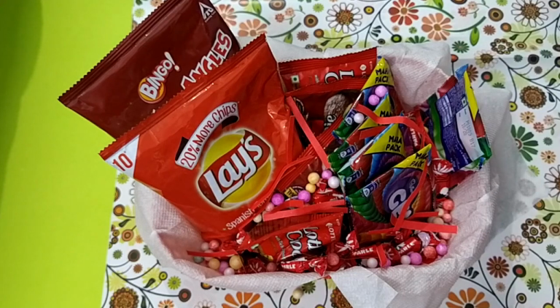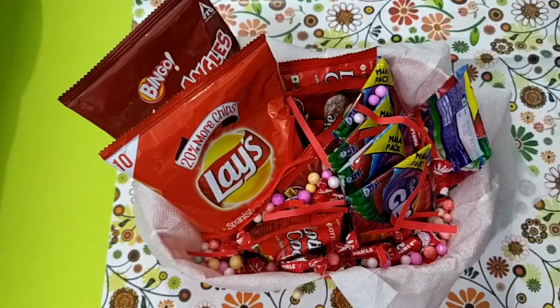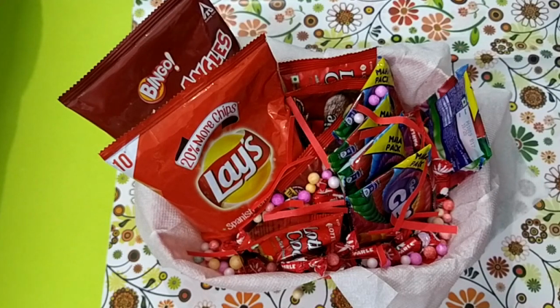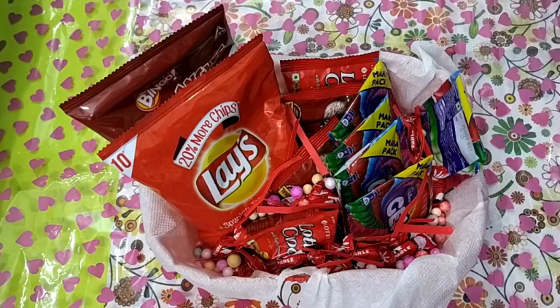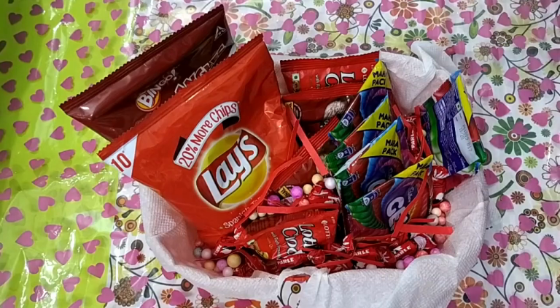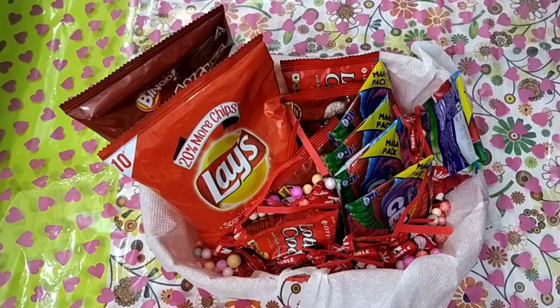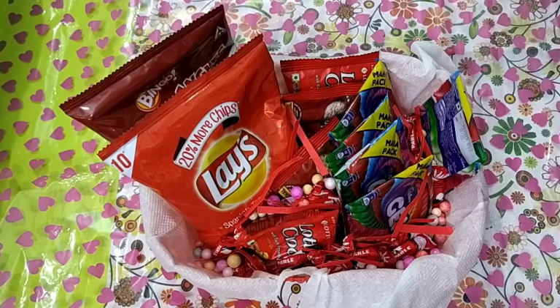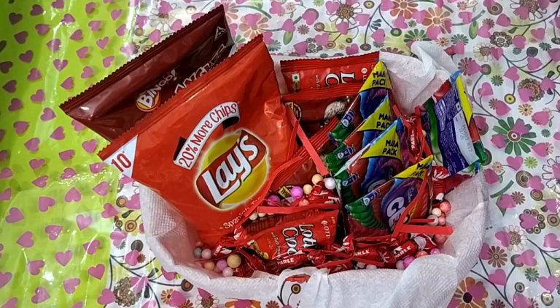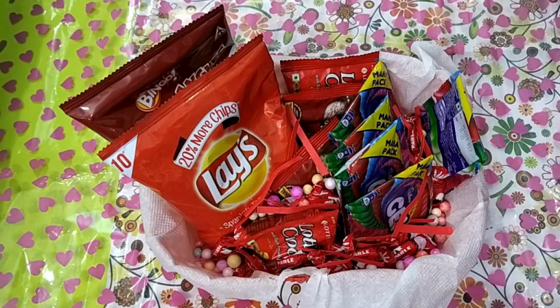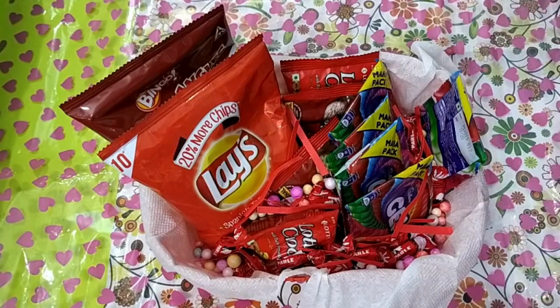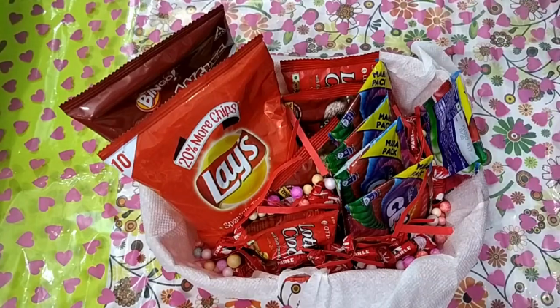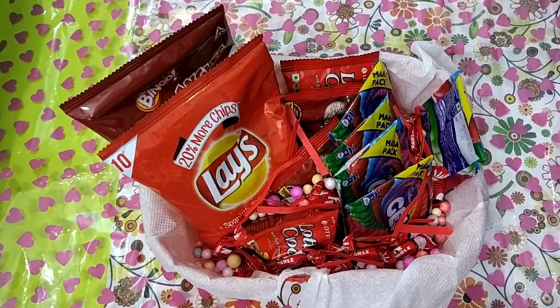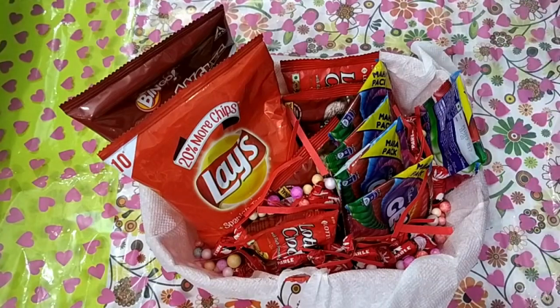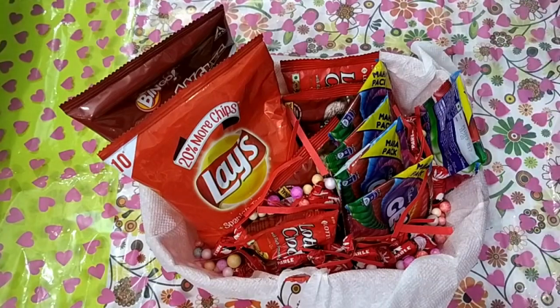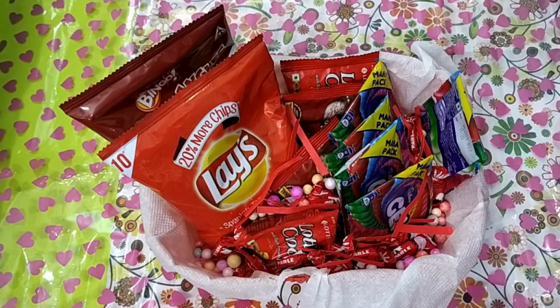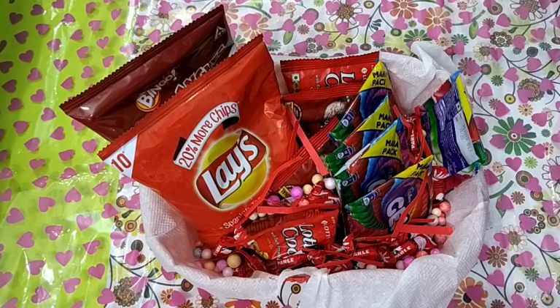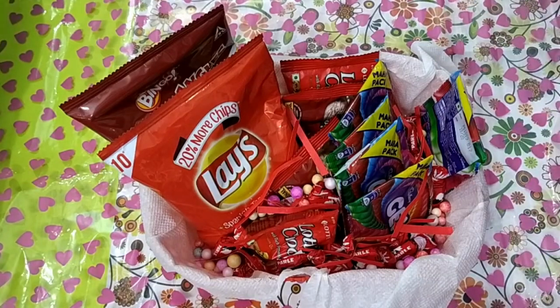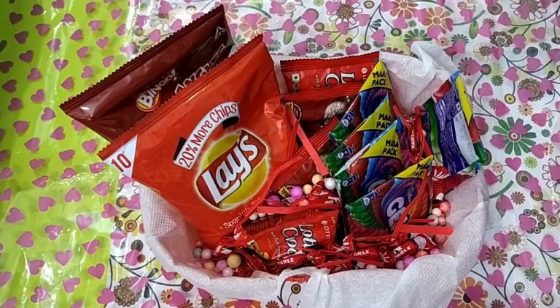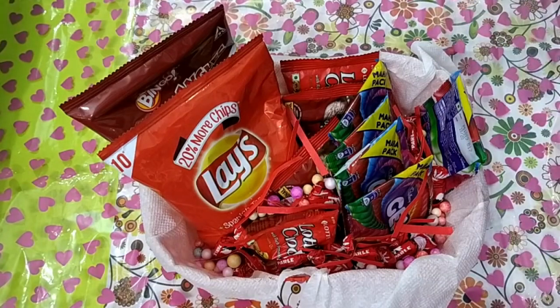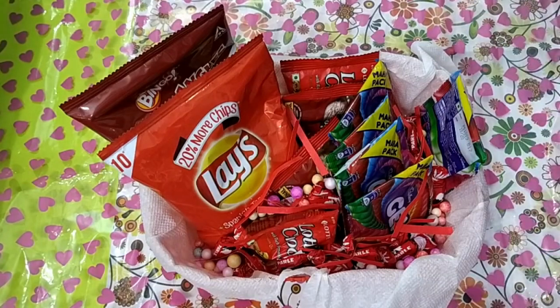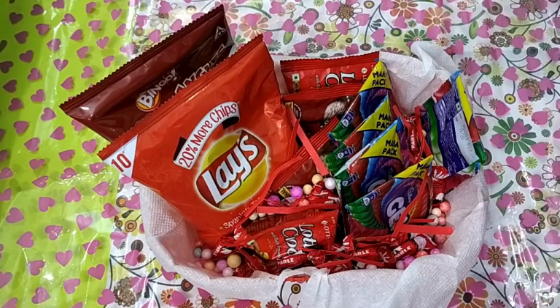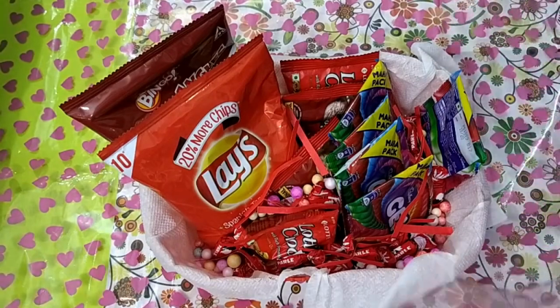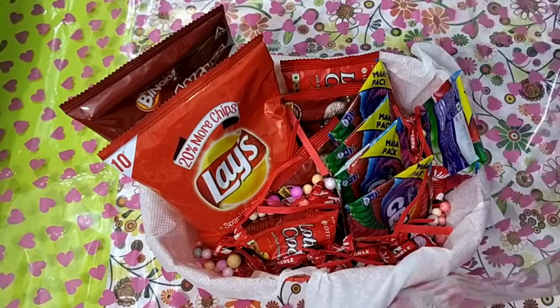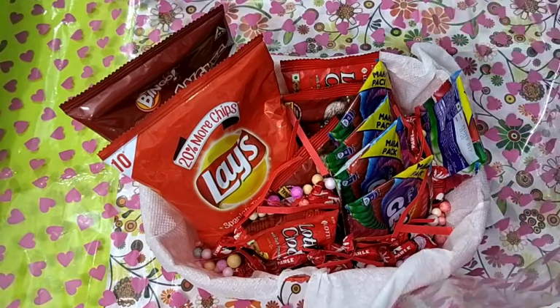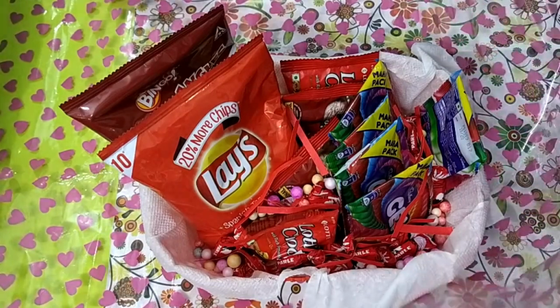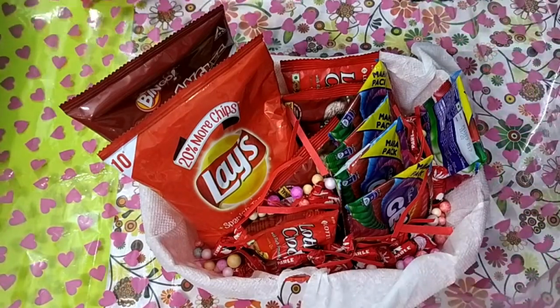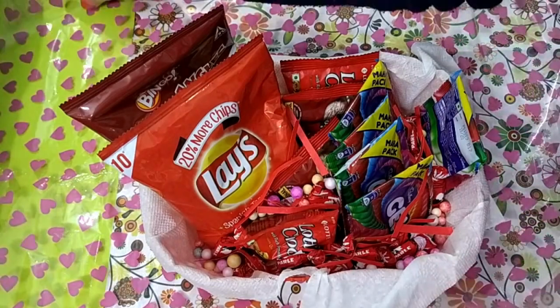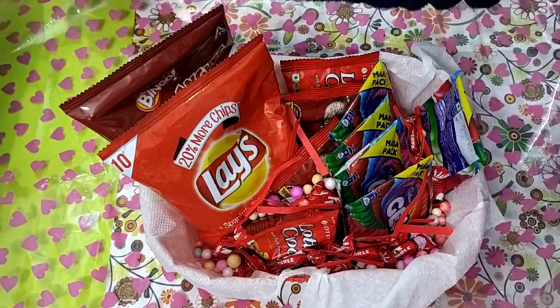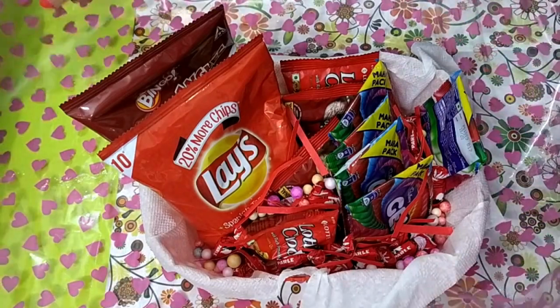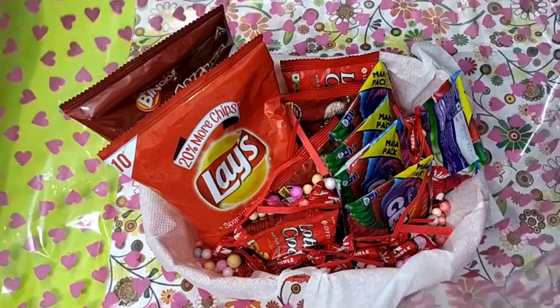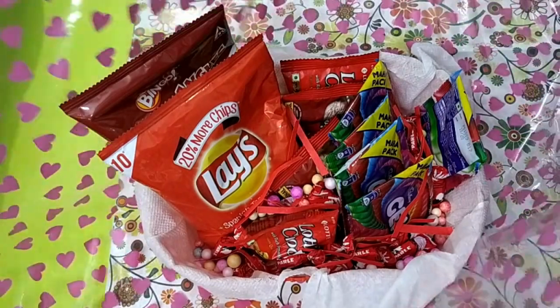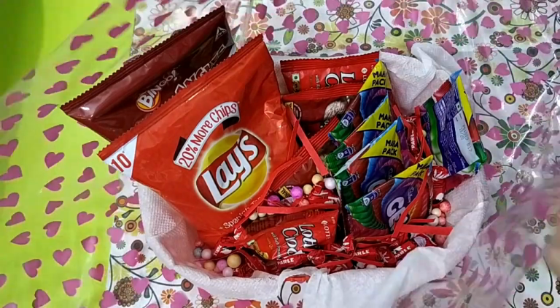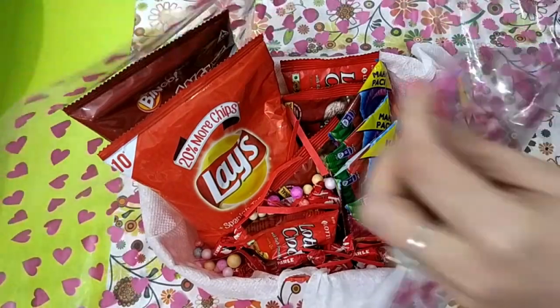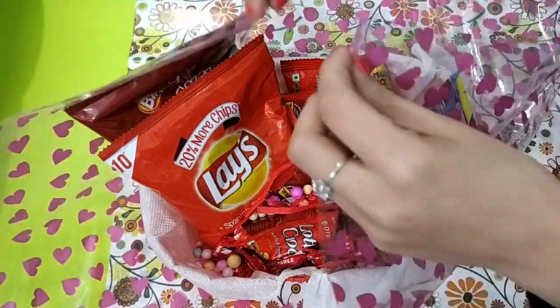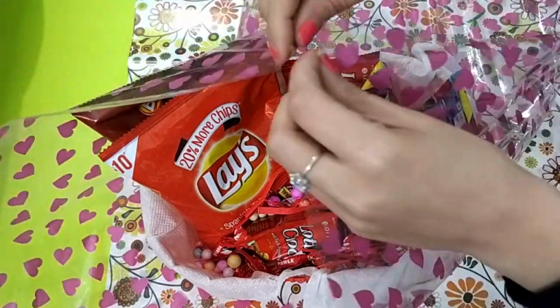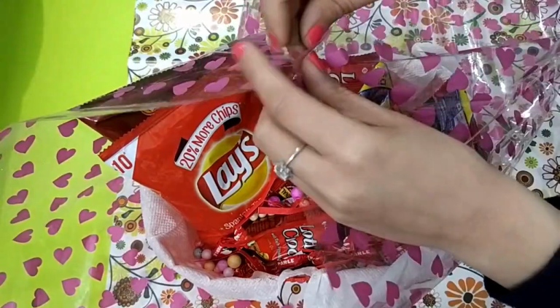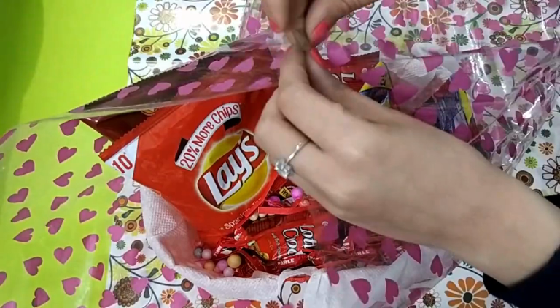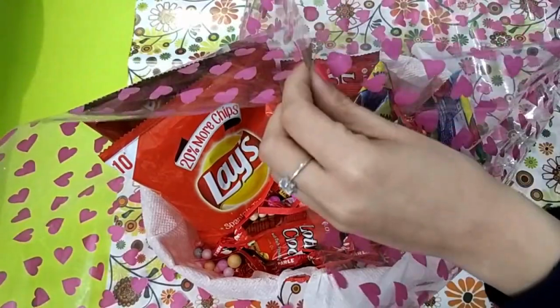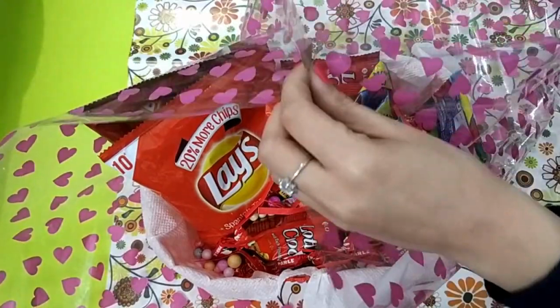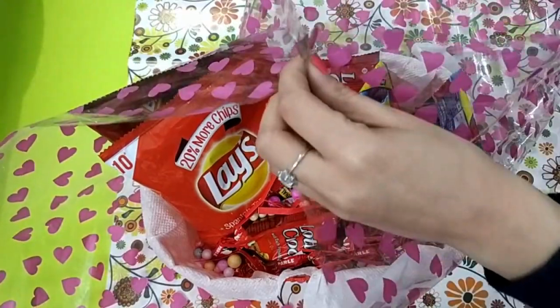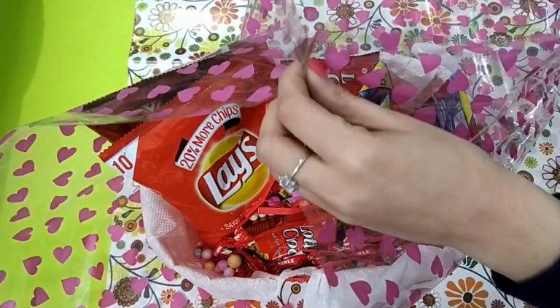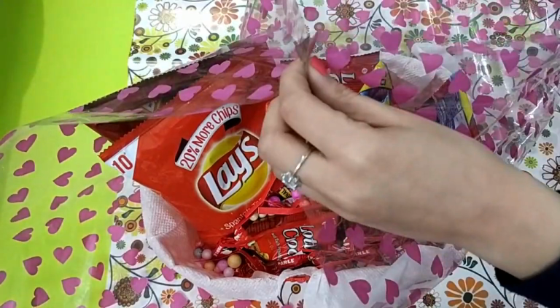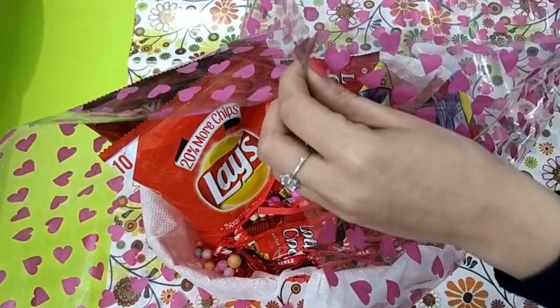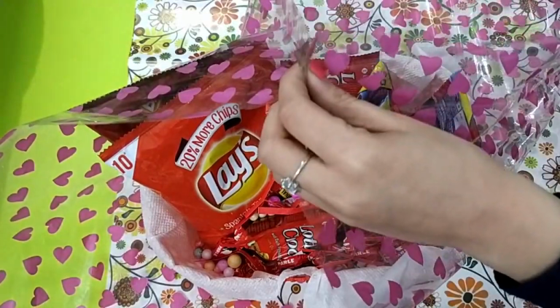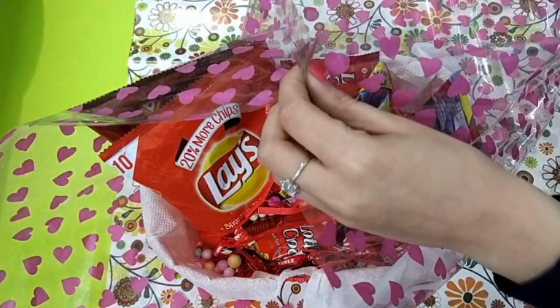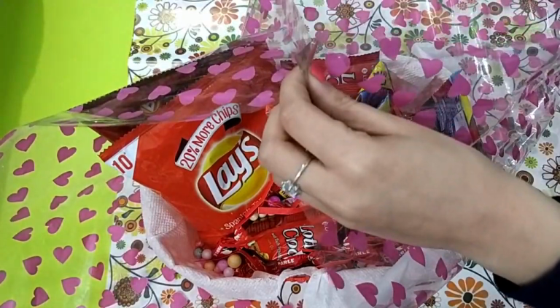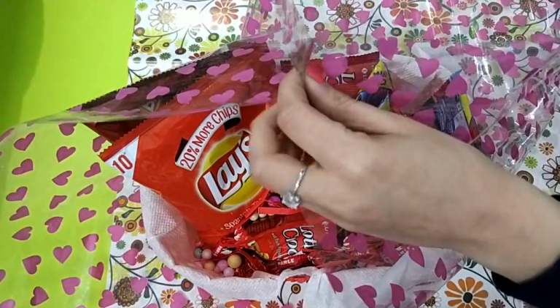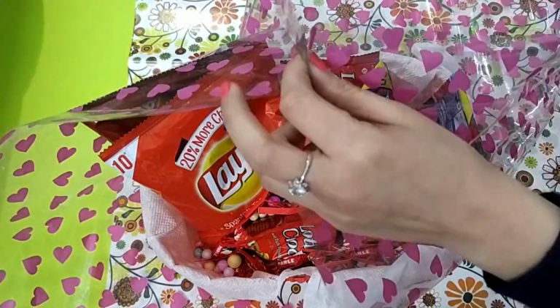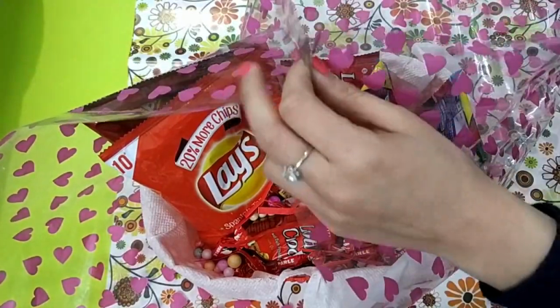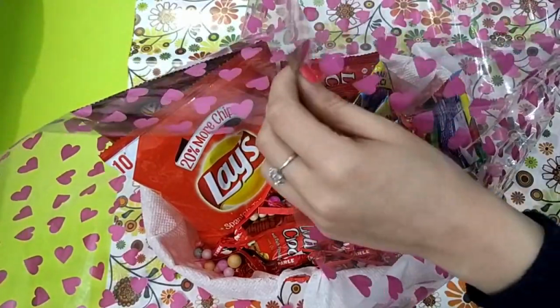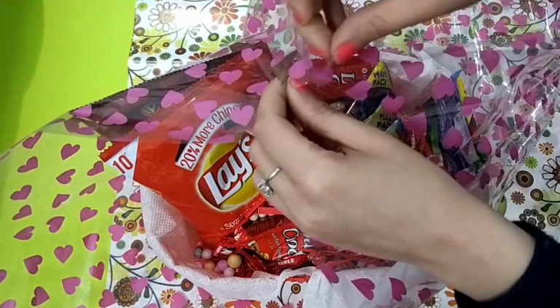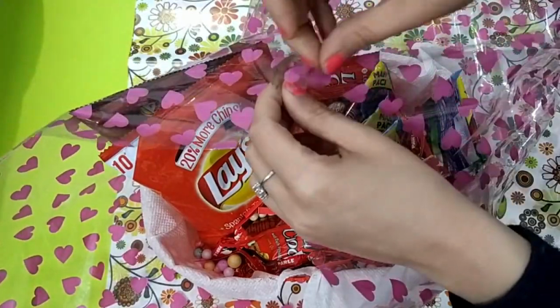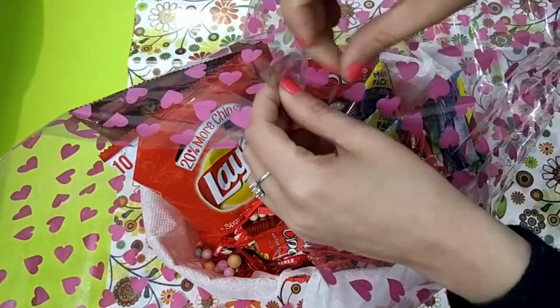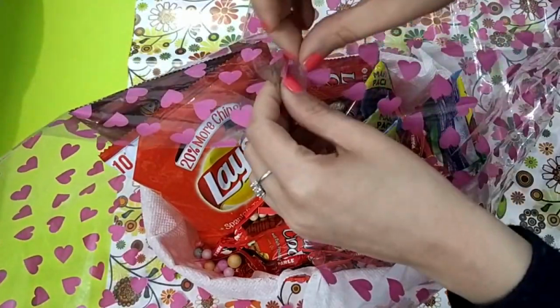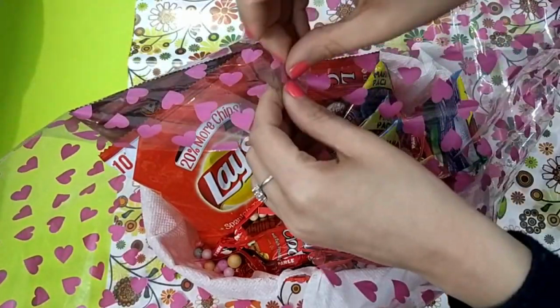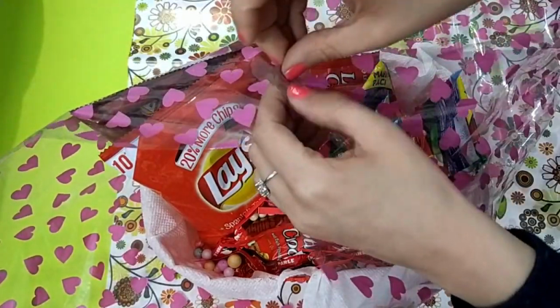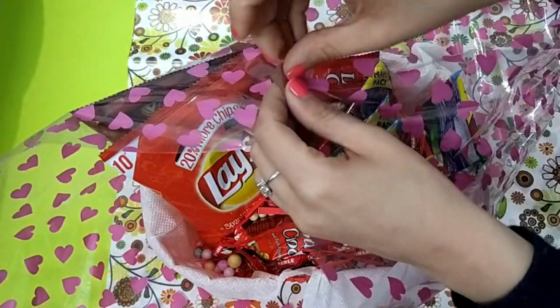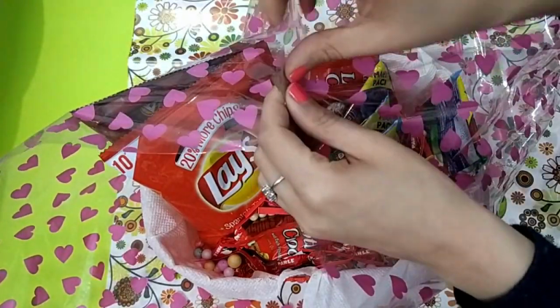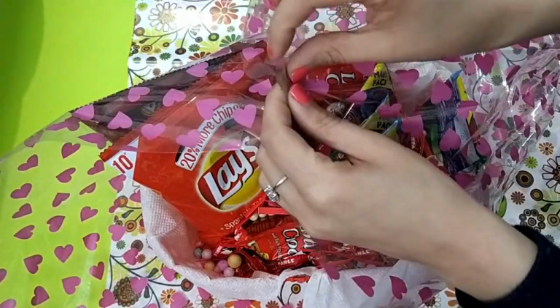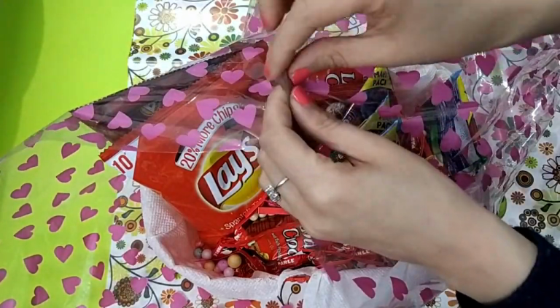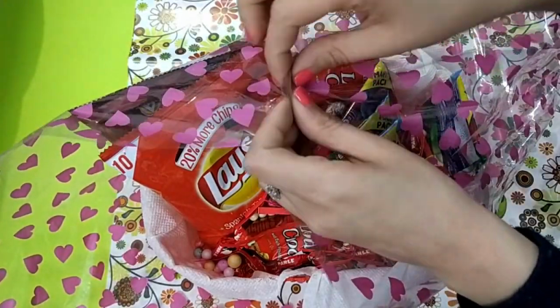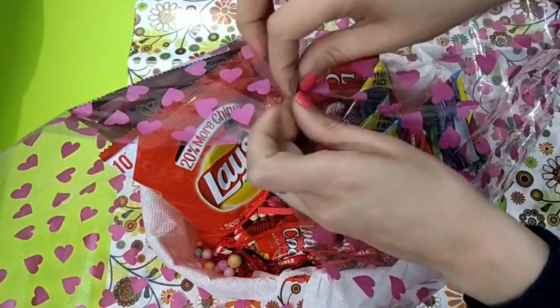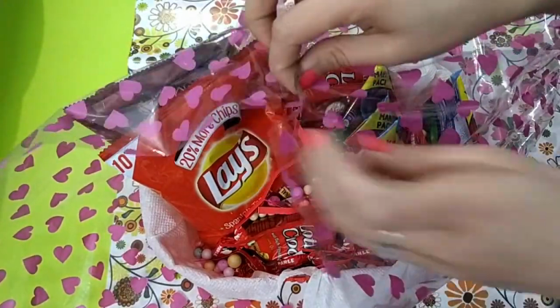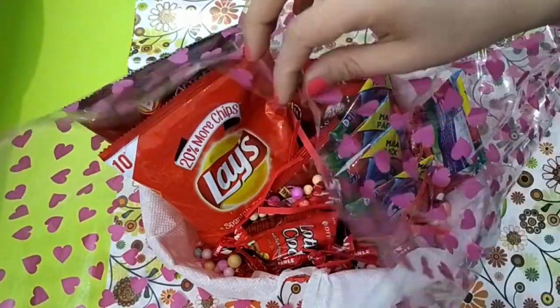Pack this basket with a transparent gift wrap sheet, secure it with clear tape, and it's ready!